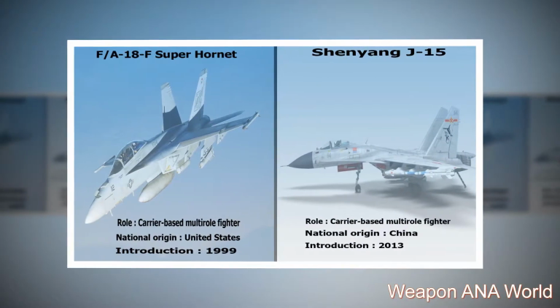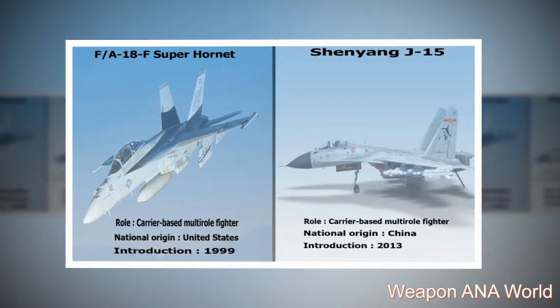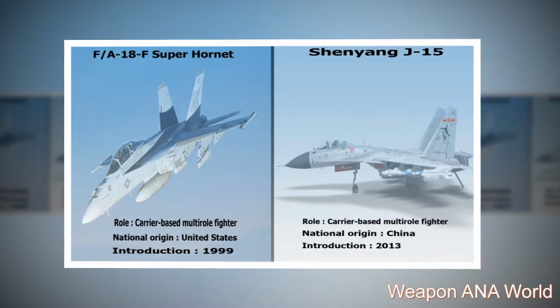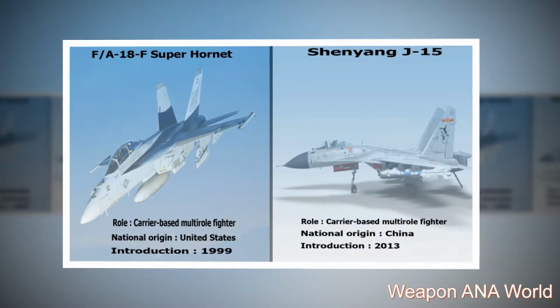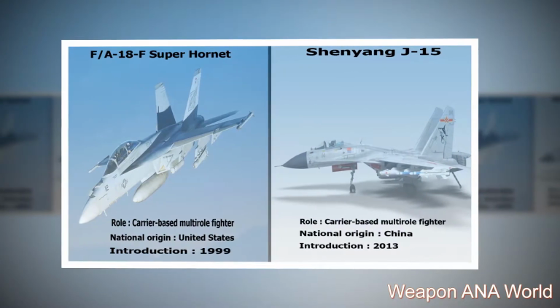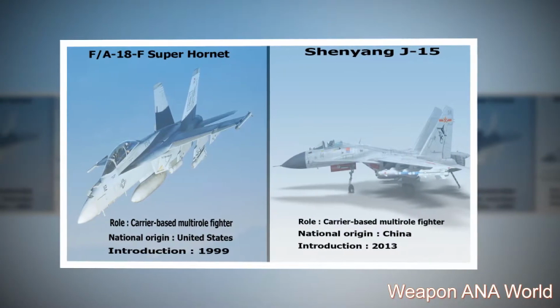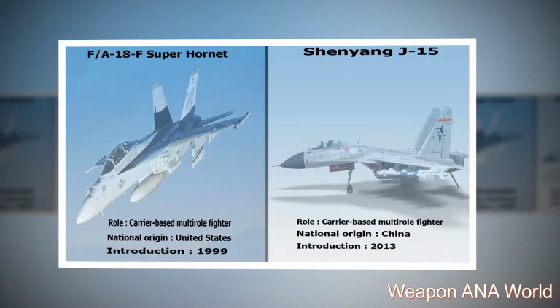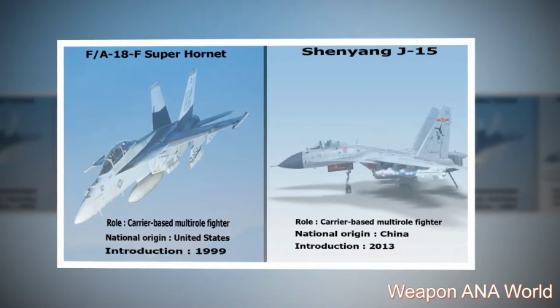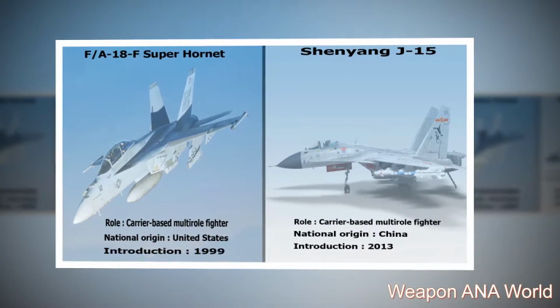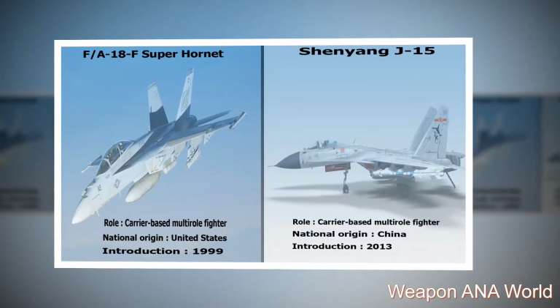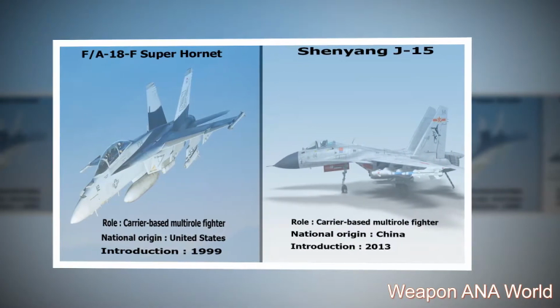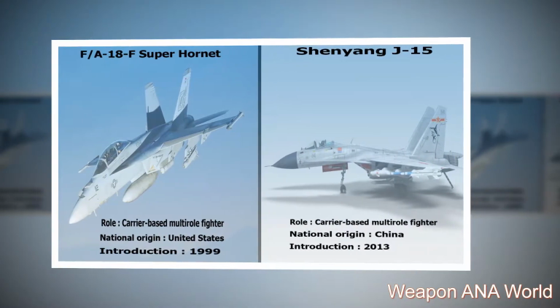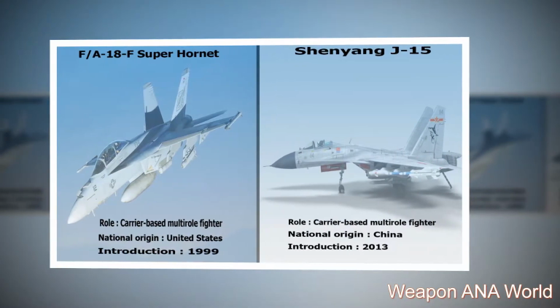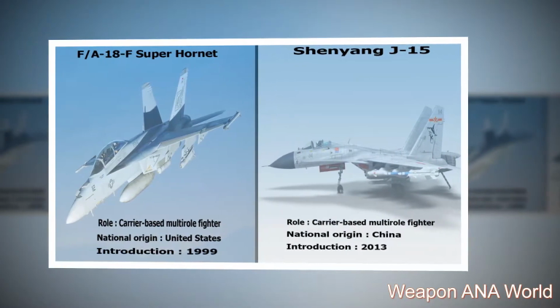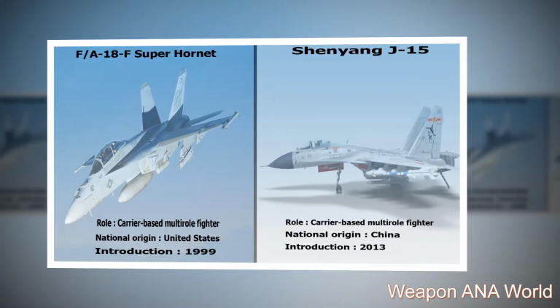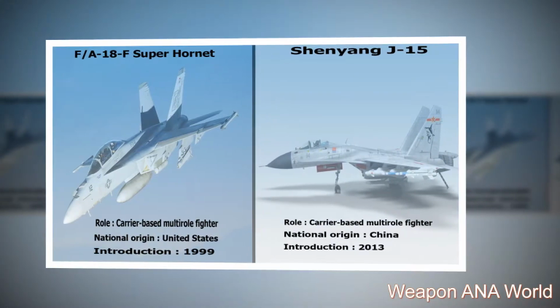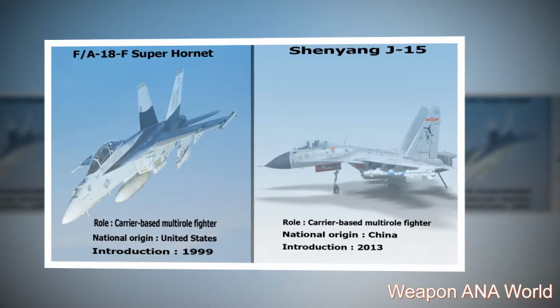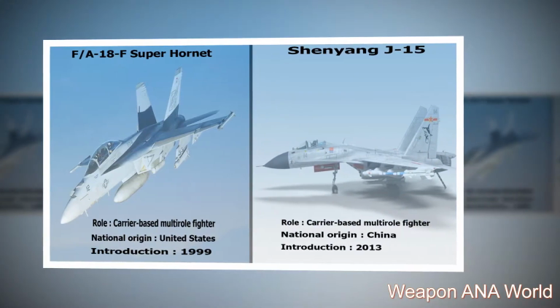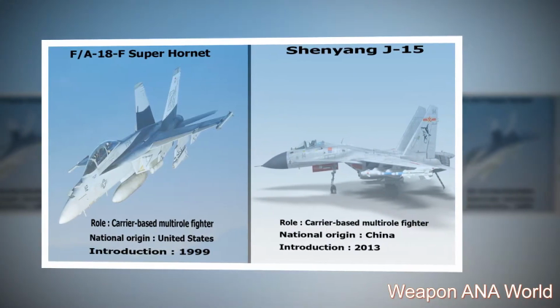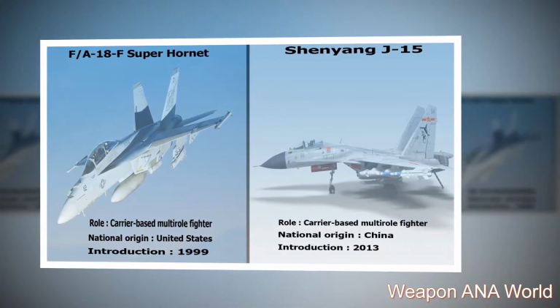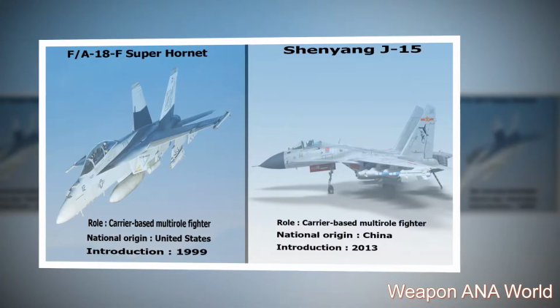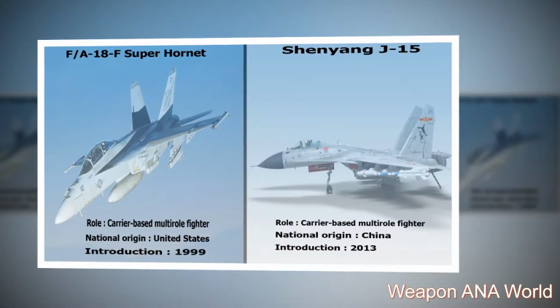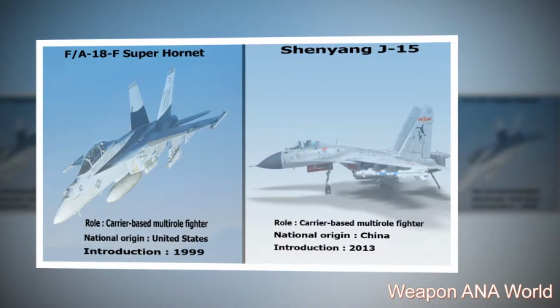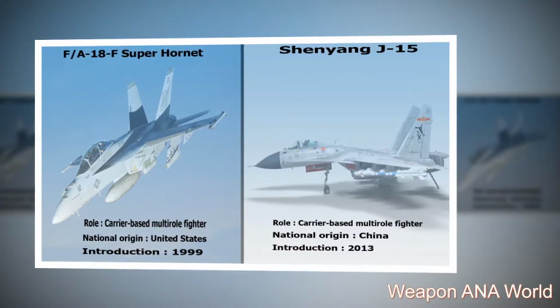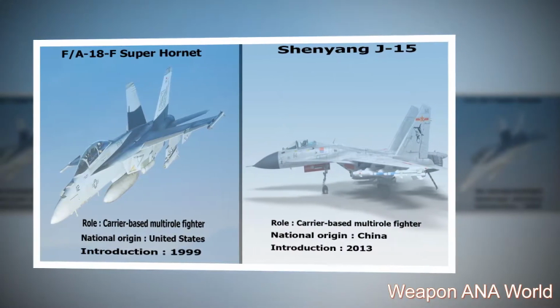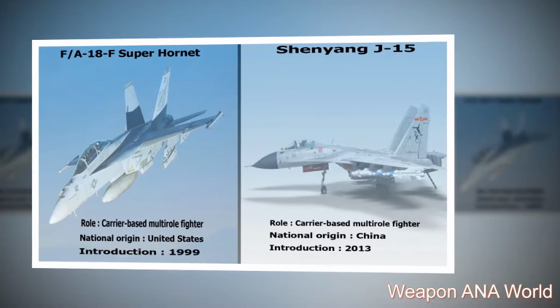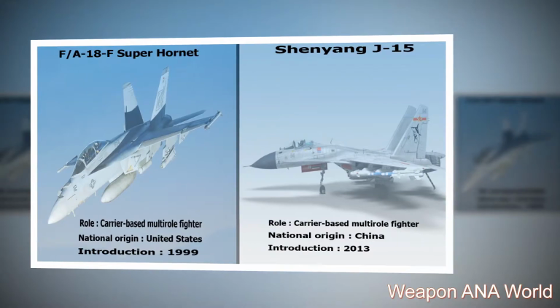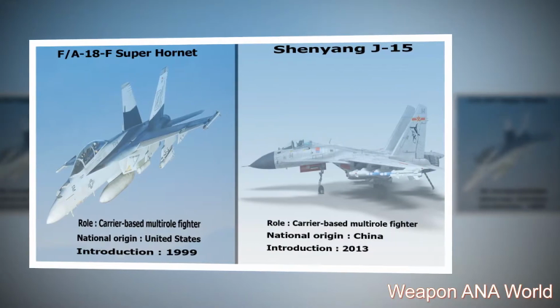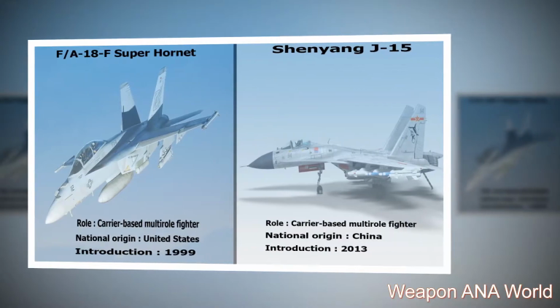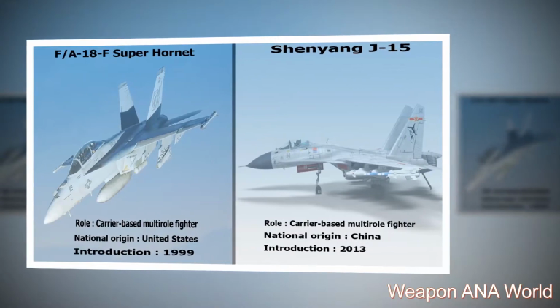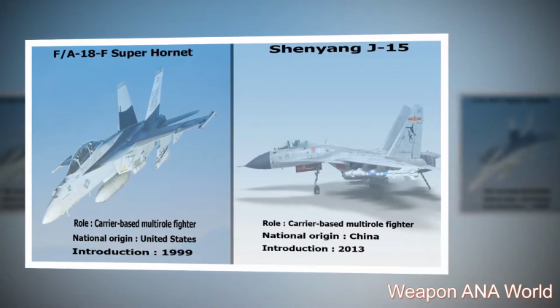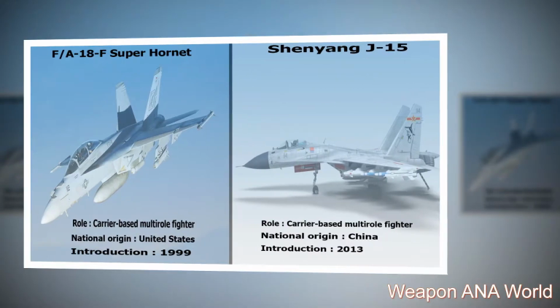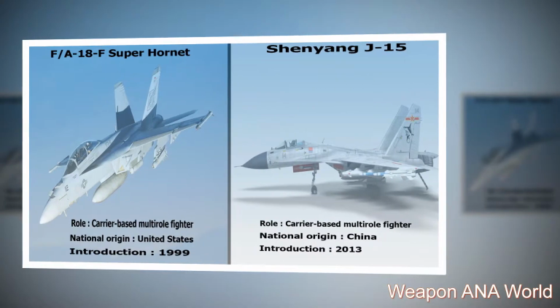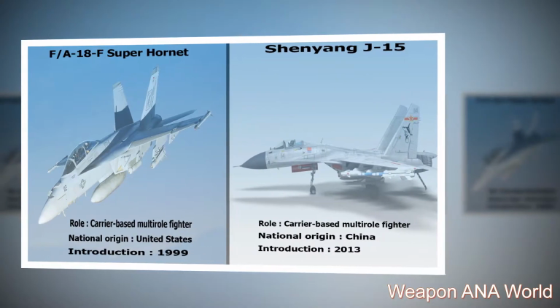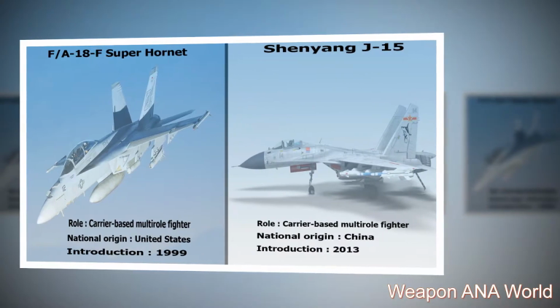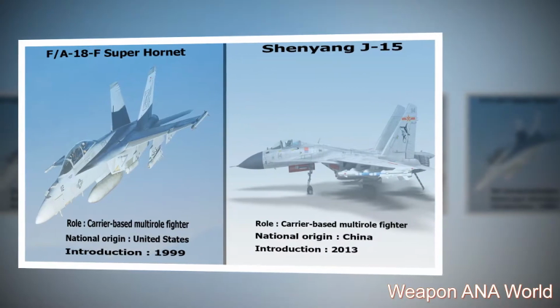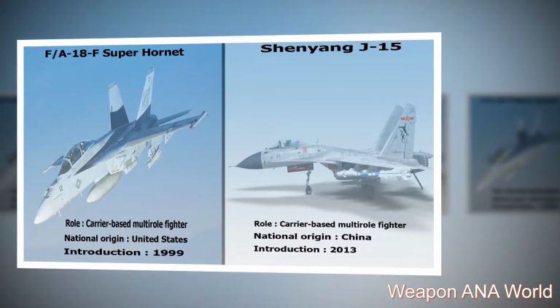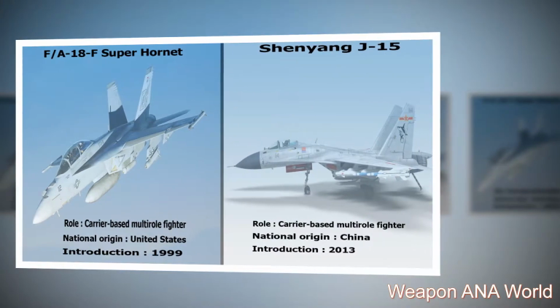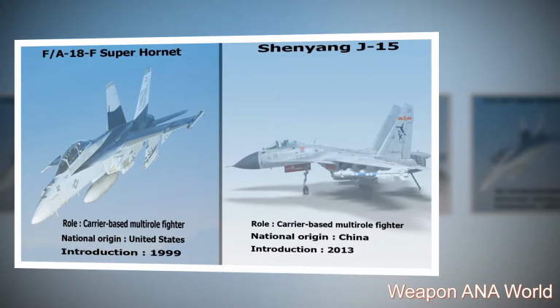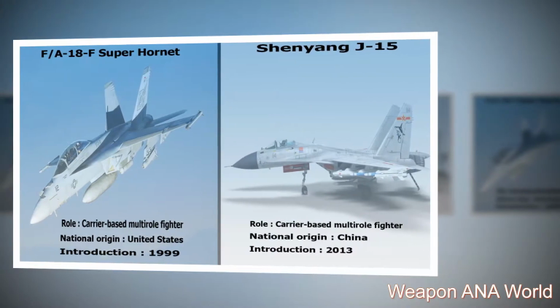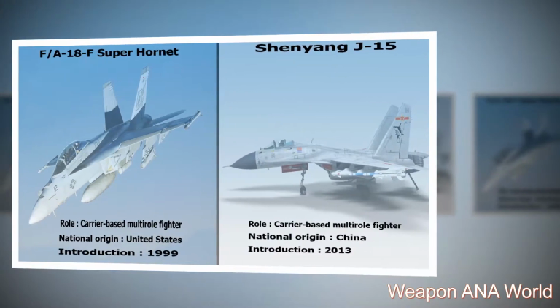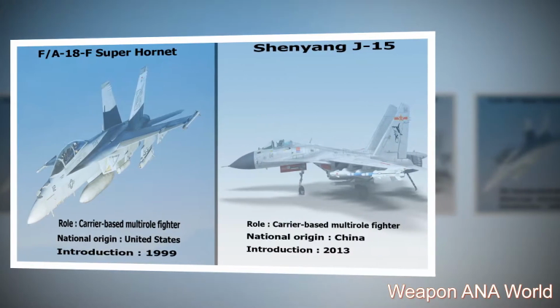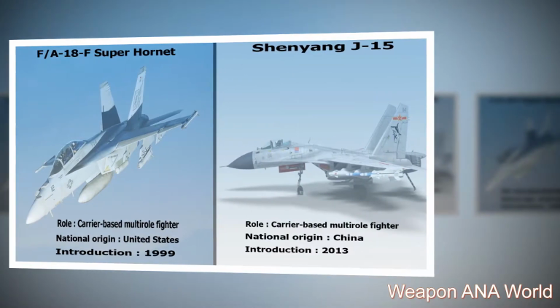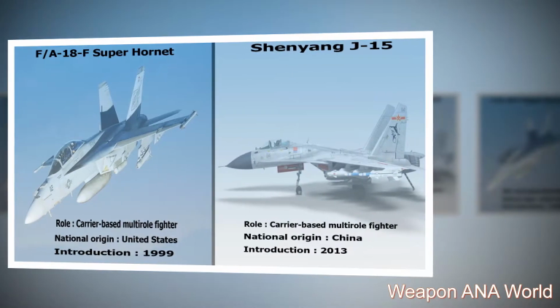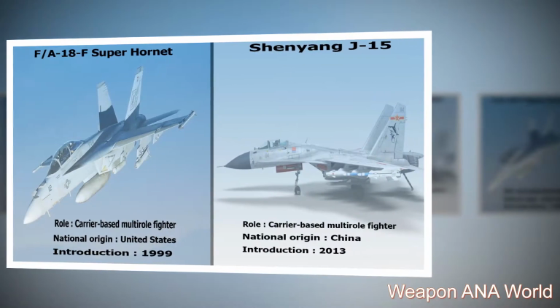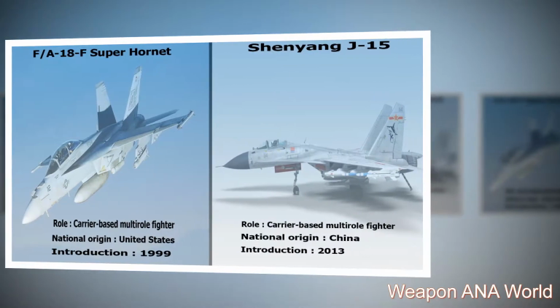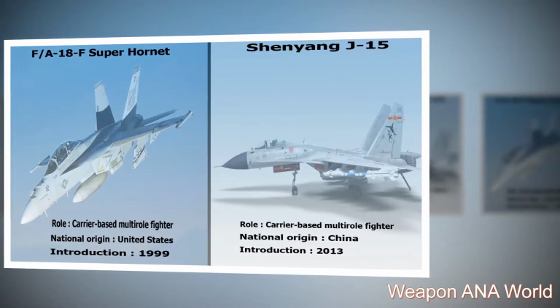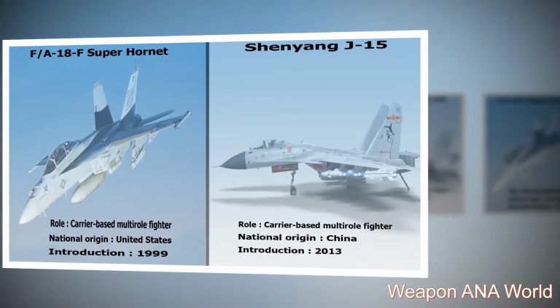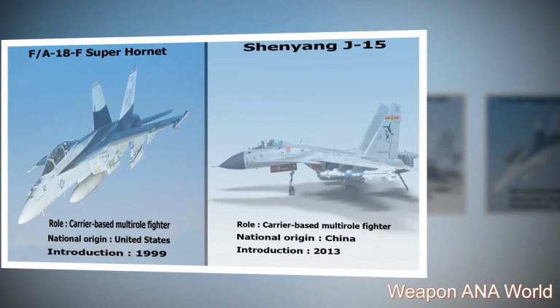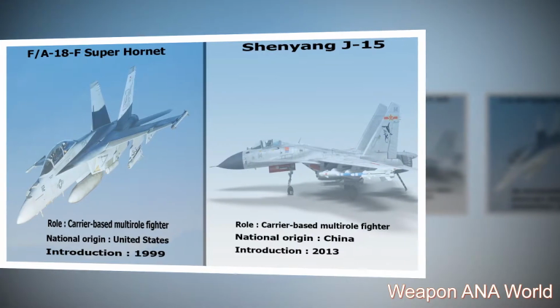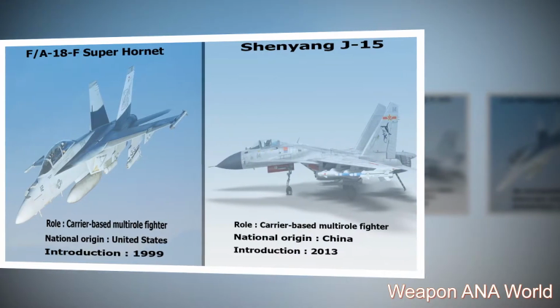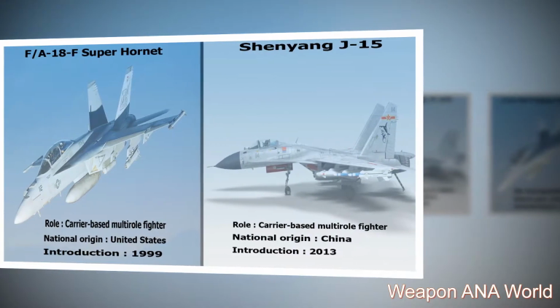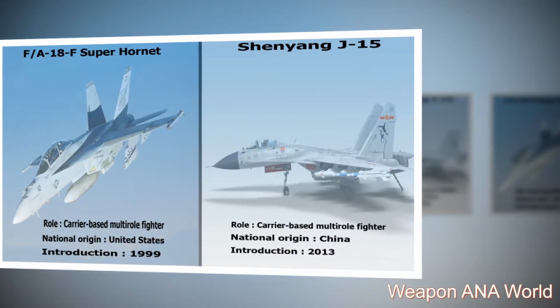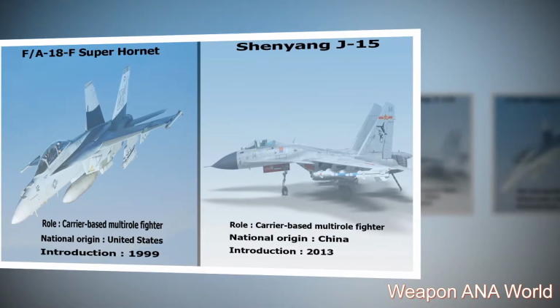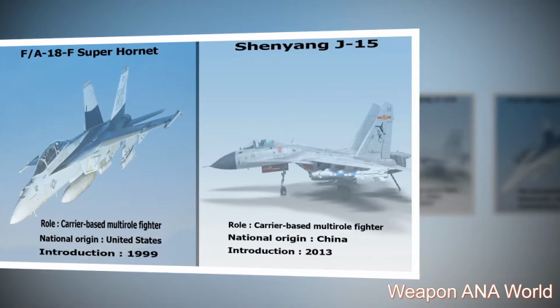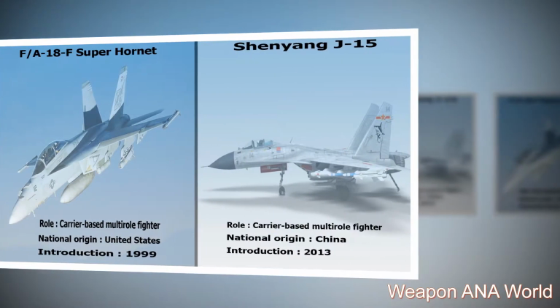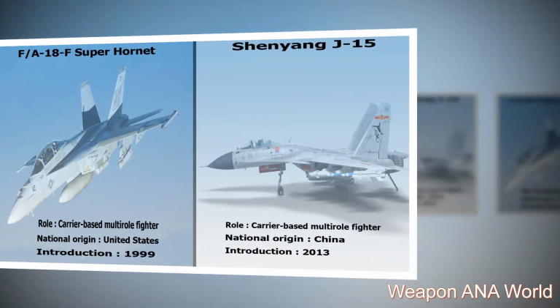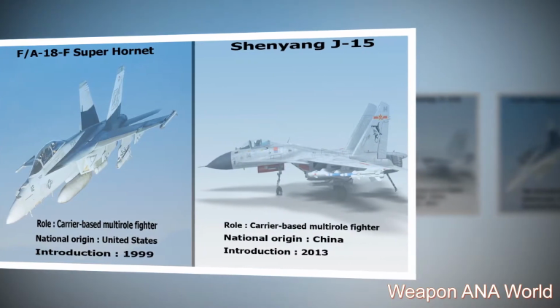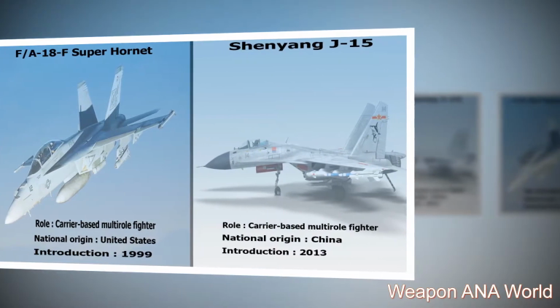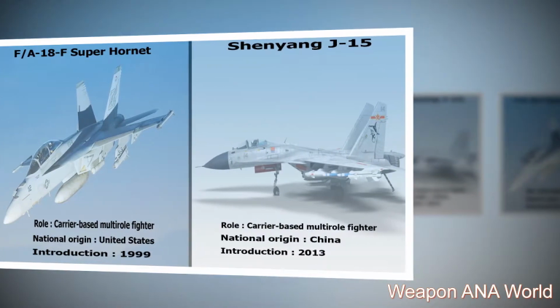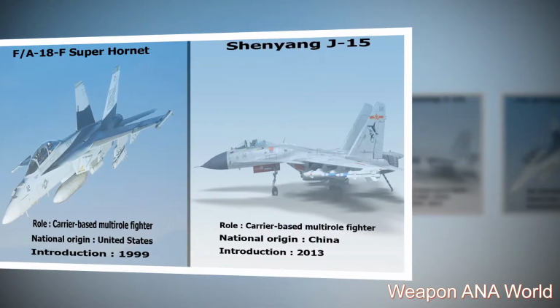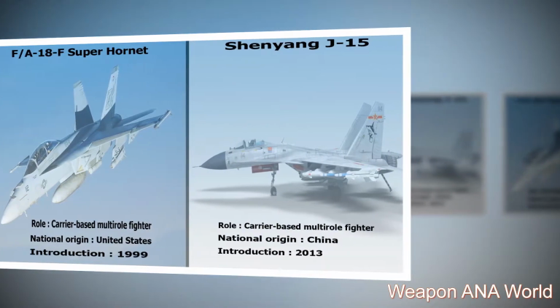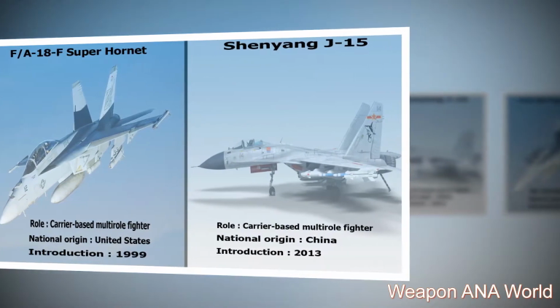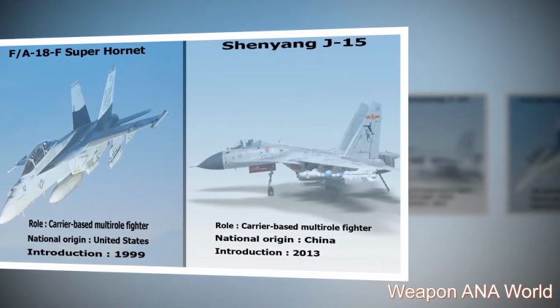Shenyang J-15: role — carrier-based multi-role fighter; national origin — China; introduction — 1999.